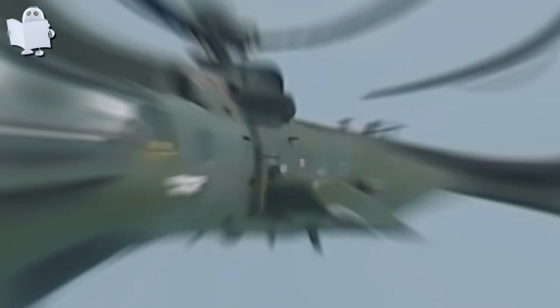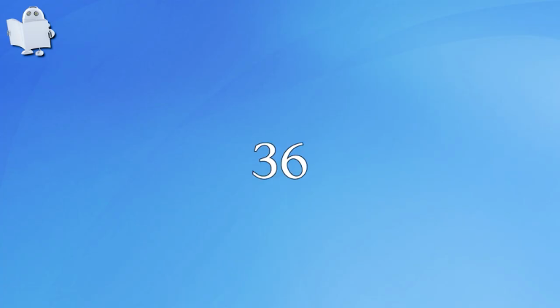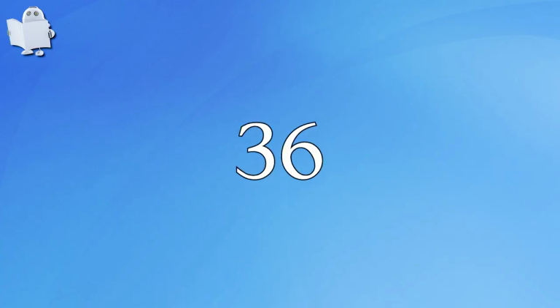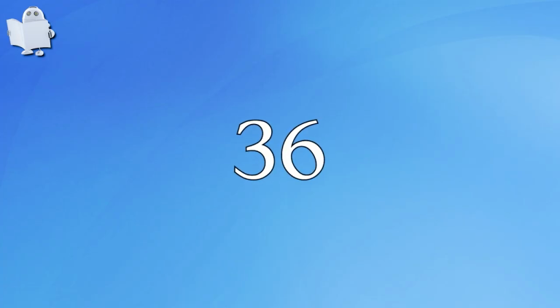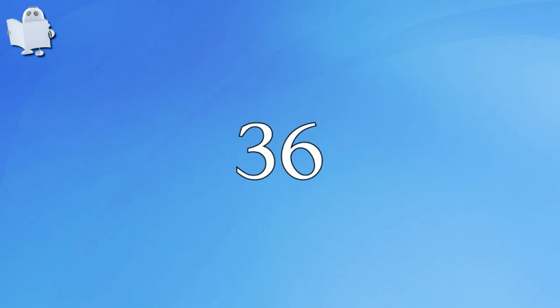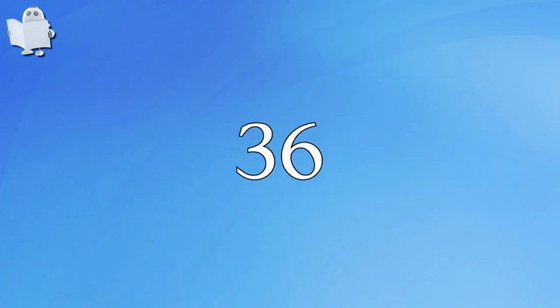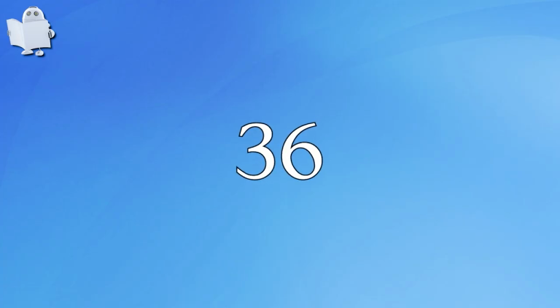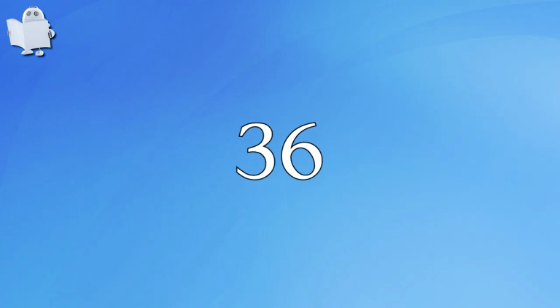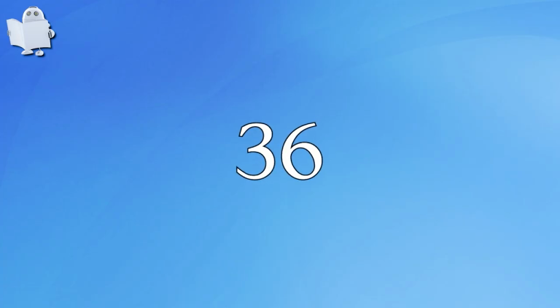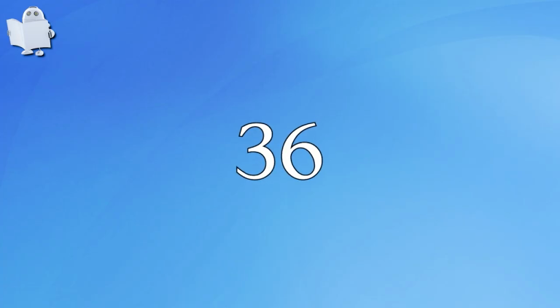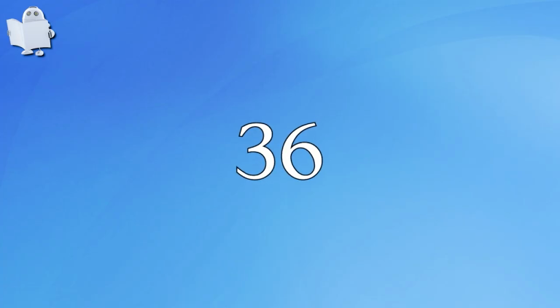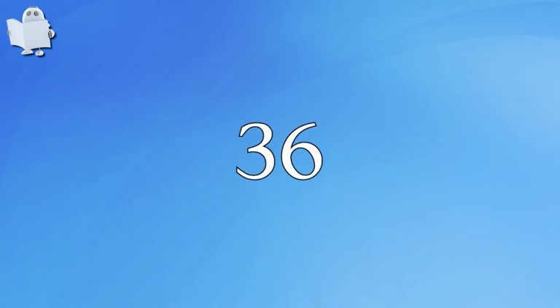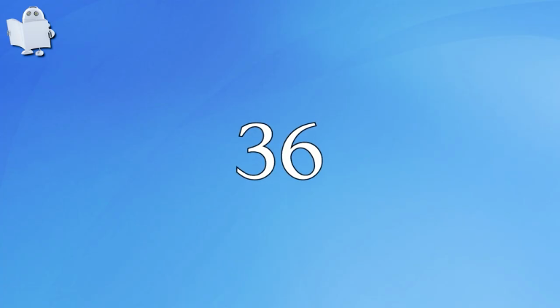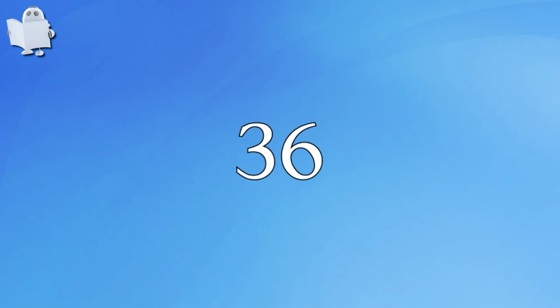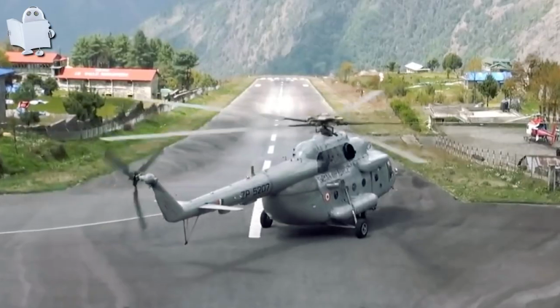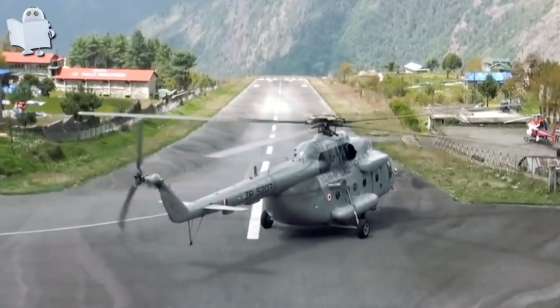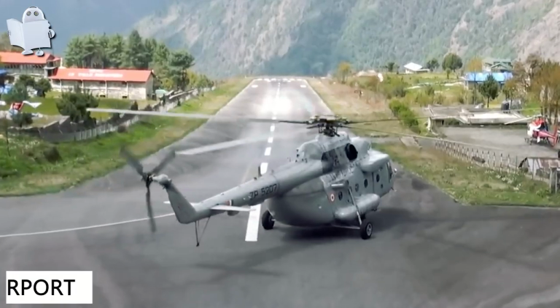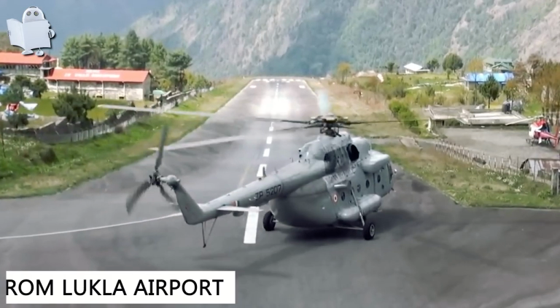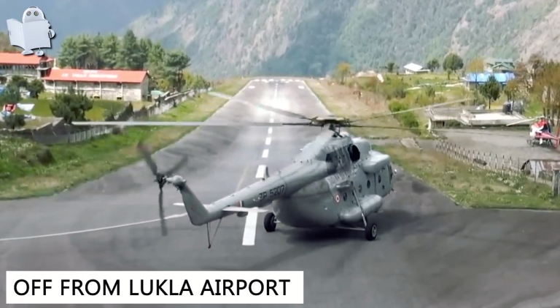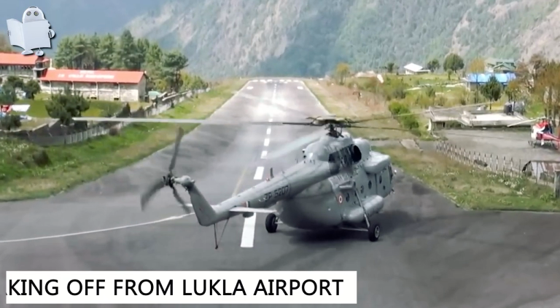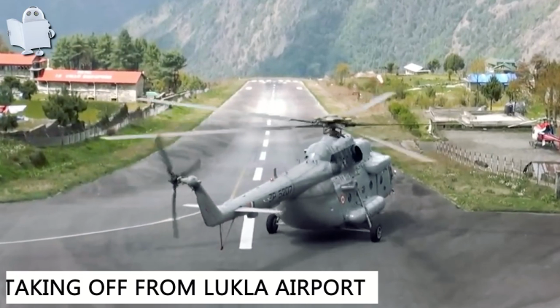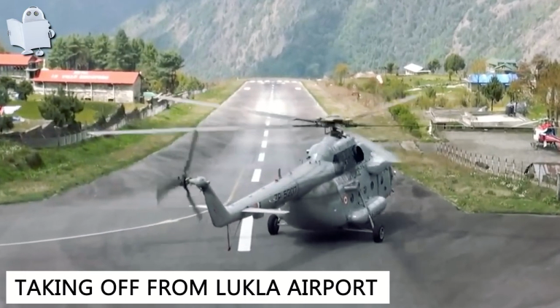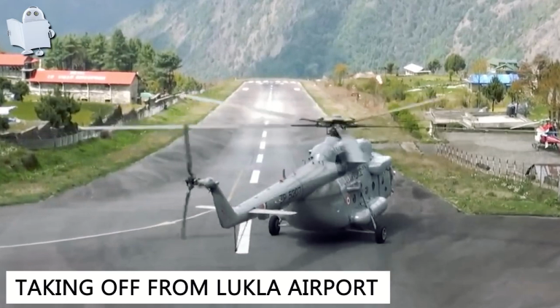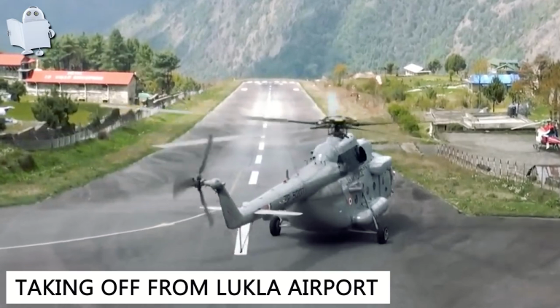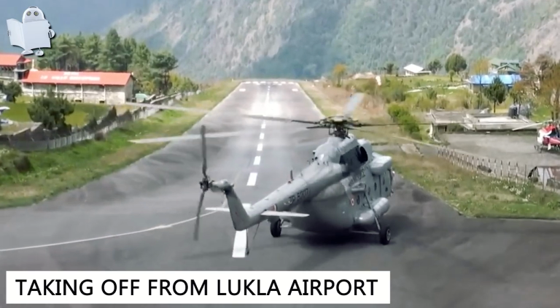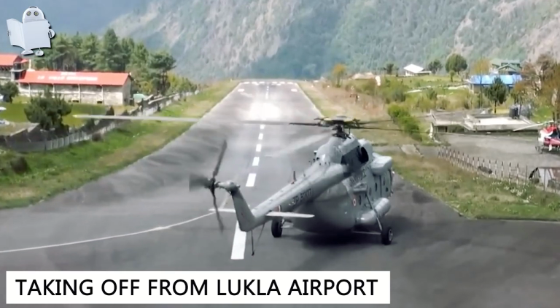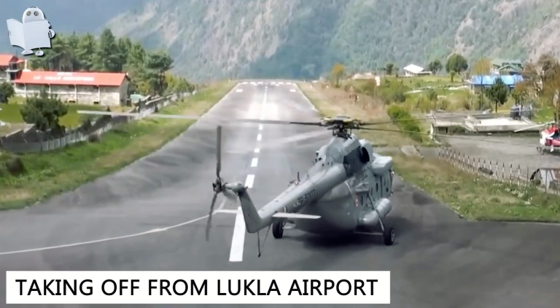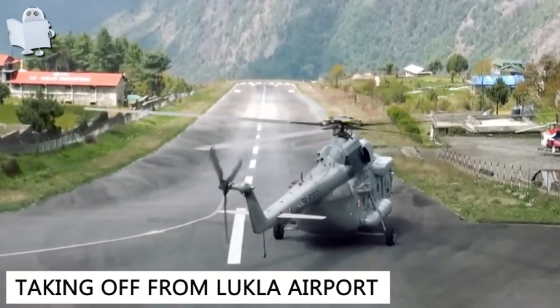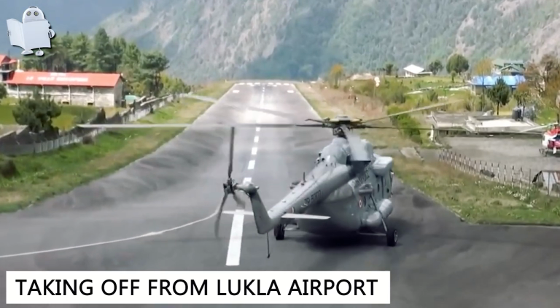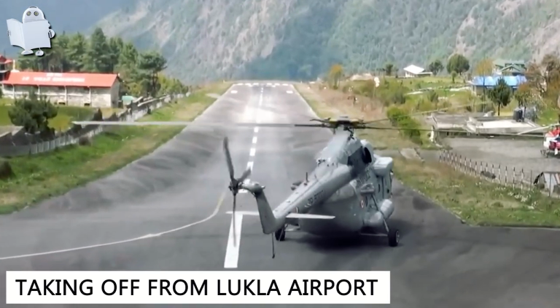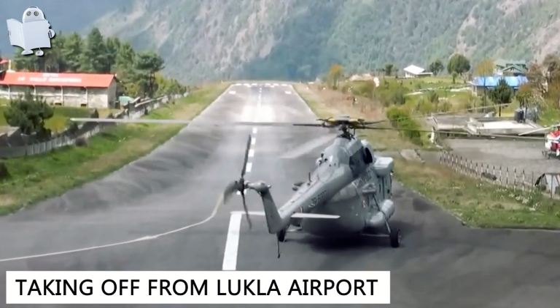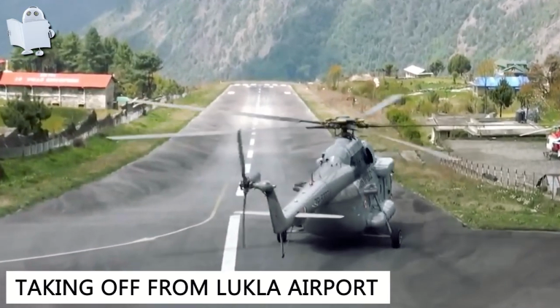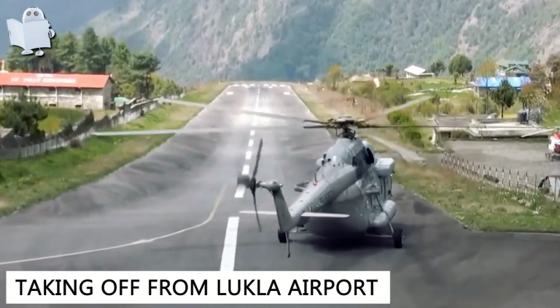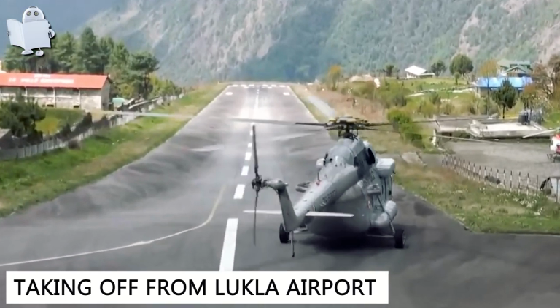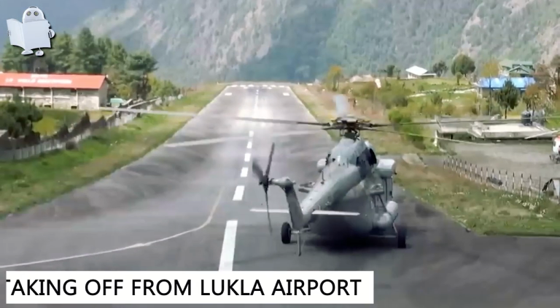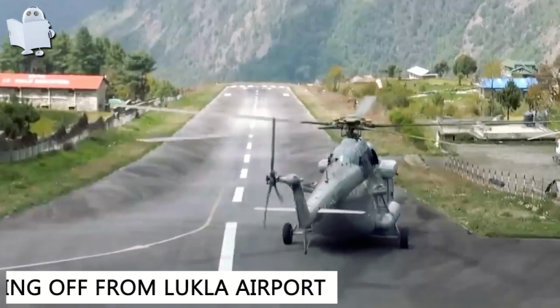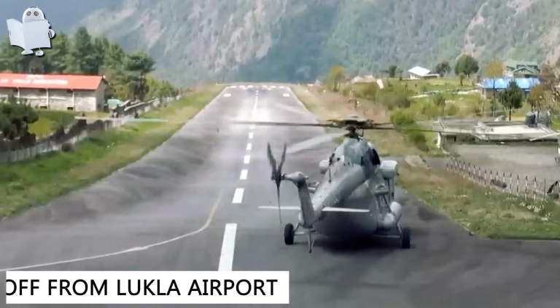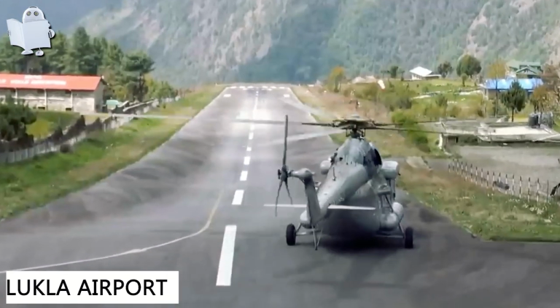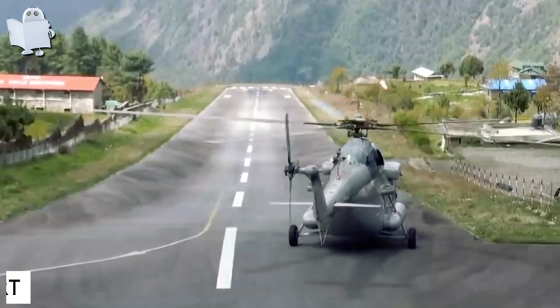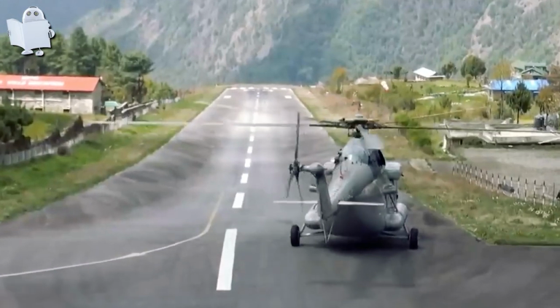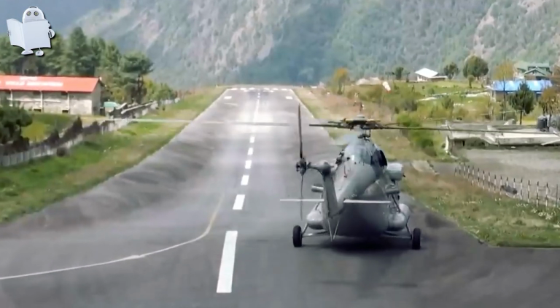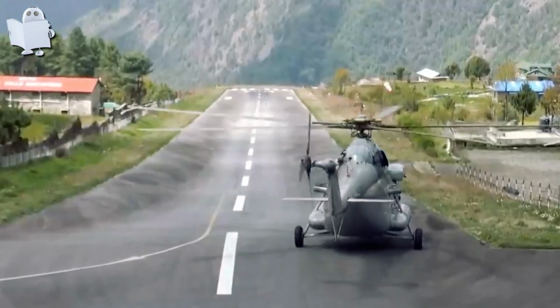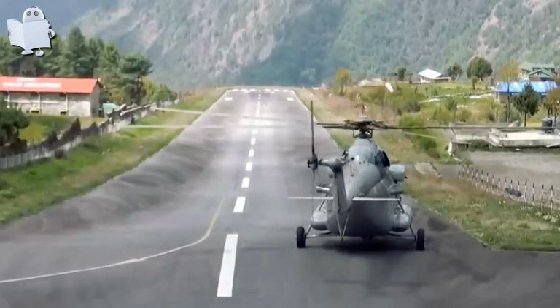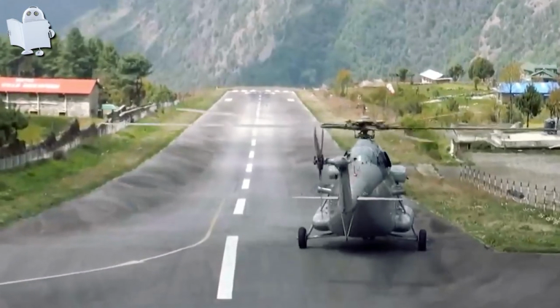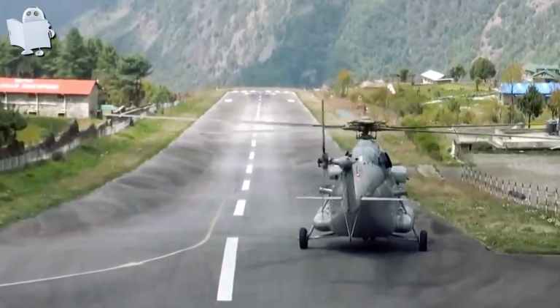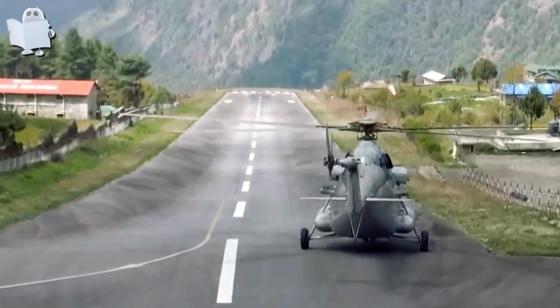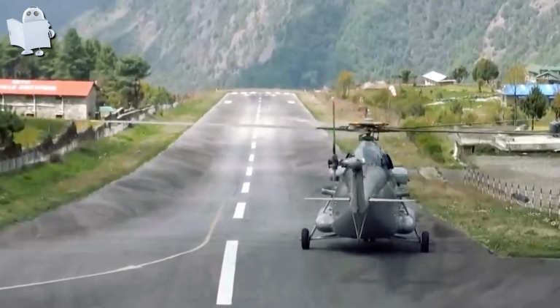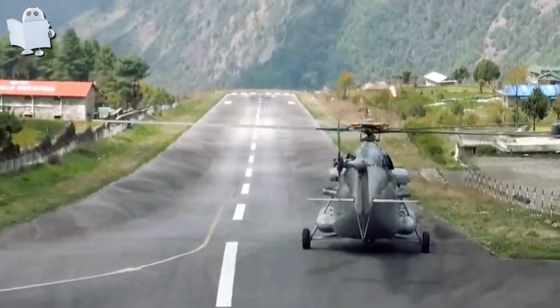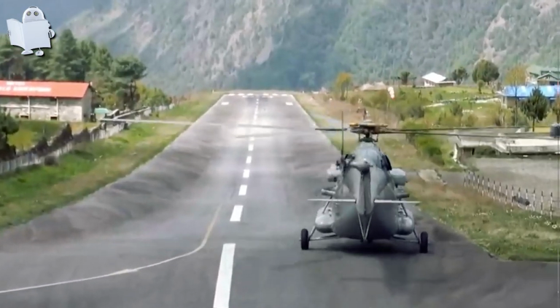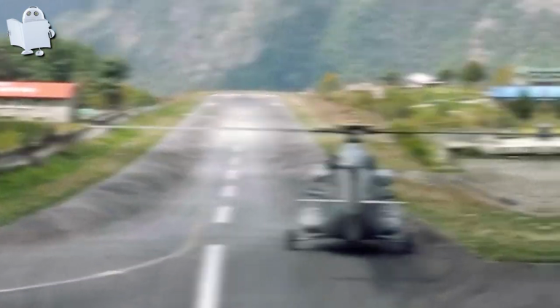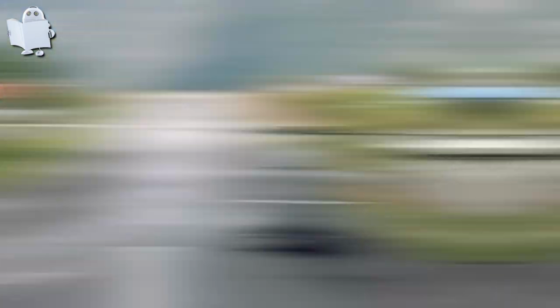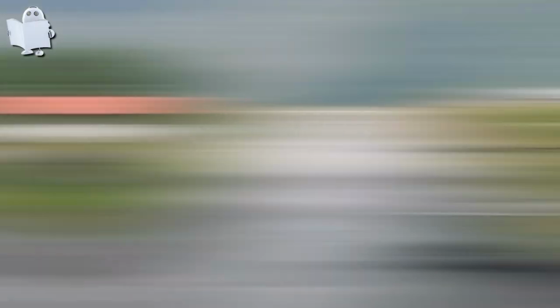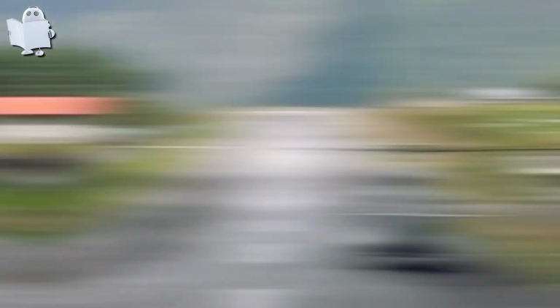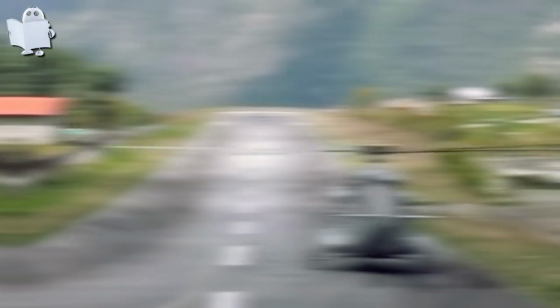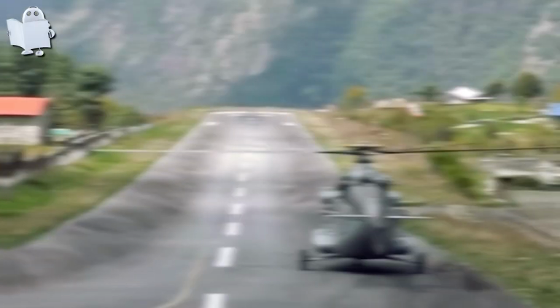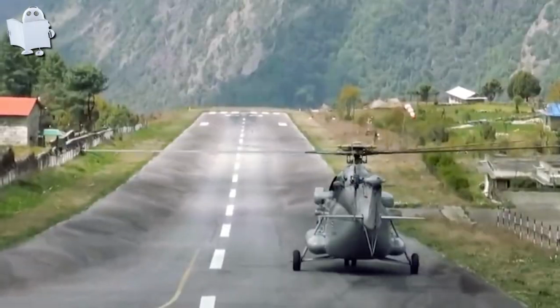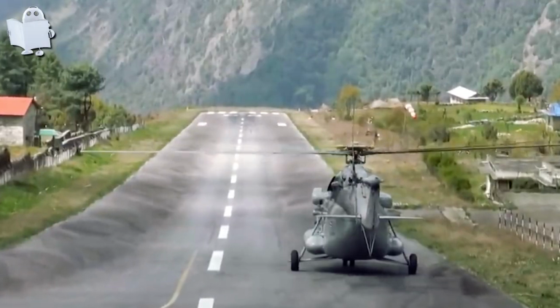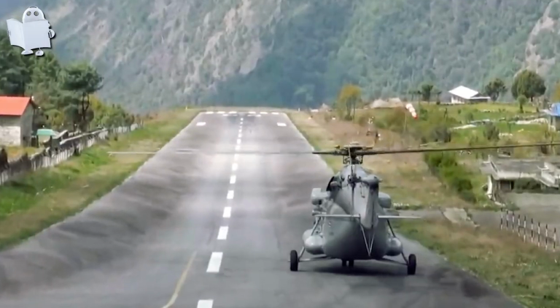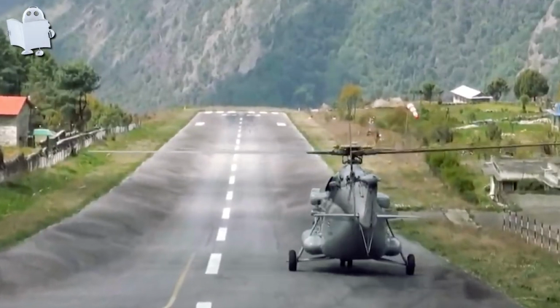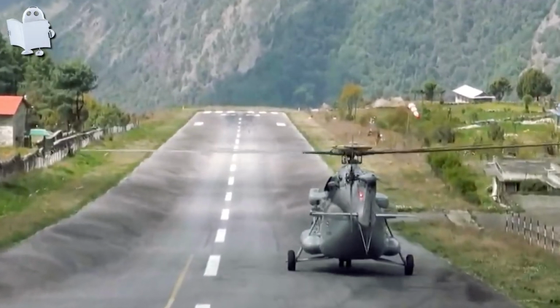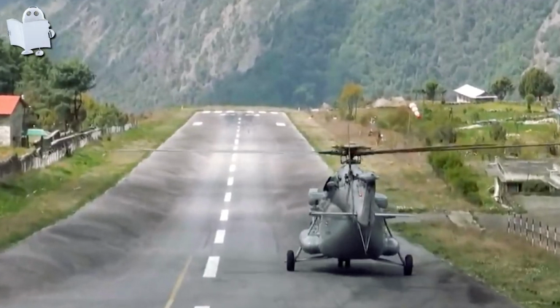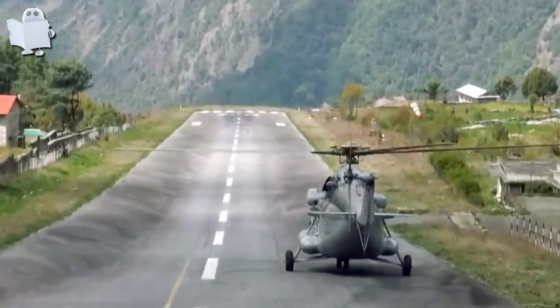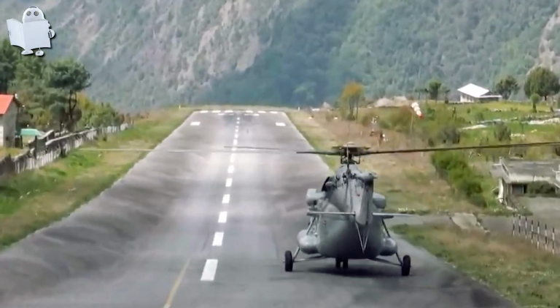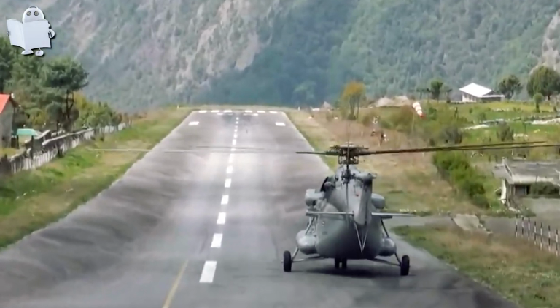Number 36: Taking off from Lukla Airport. Not just landing, but taking off at Lukla is also a challenge.